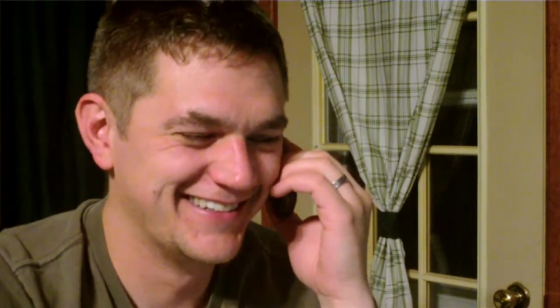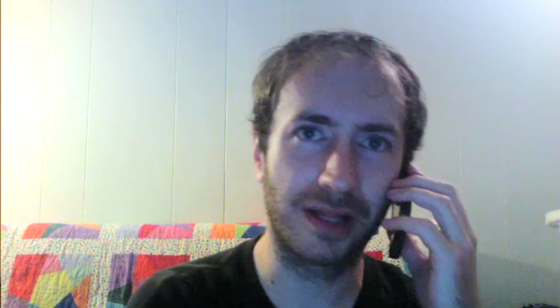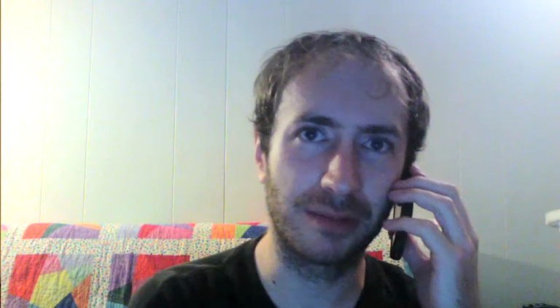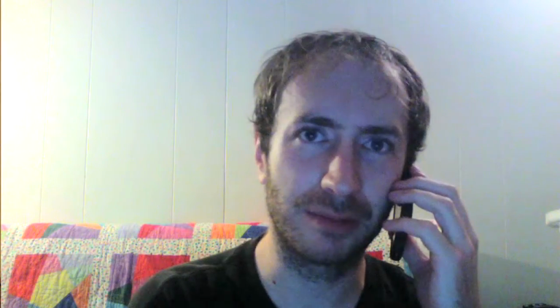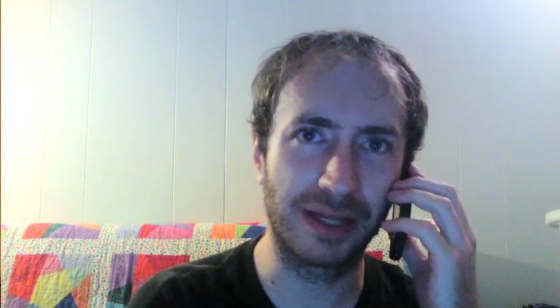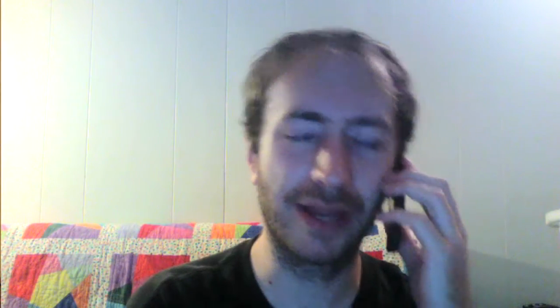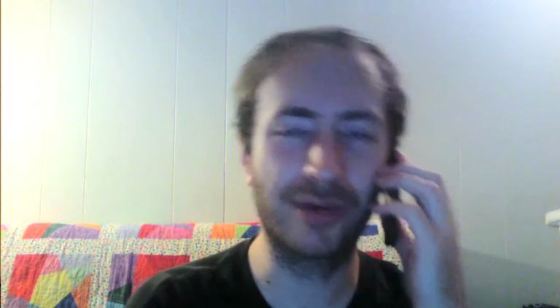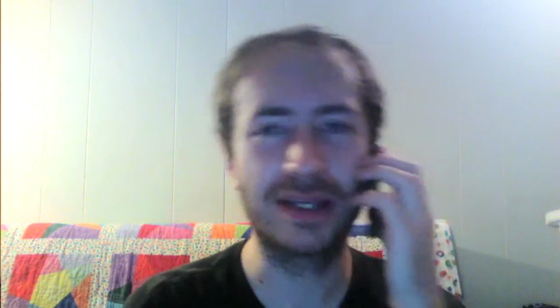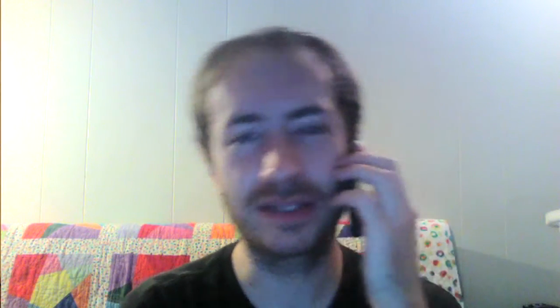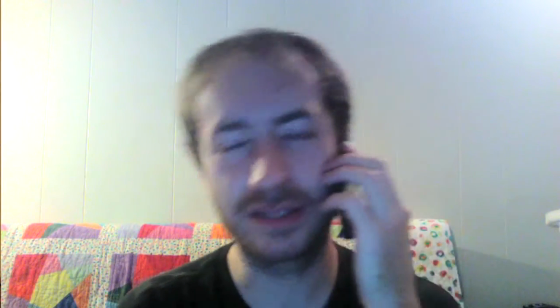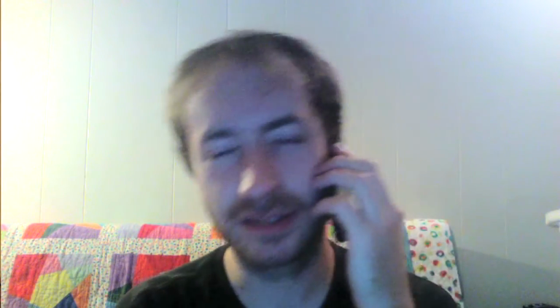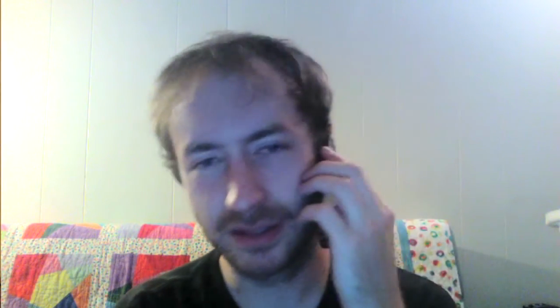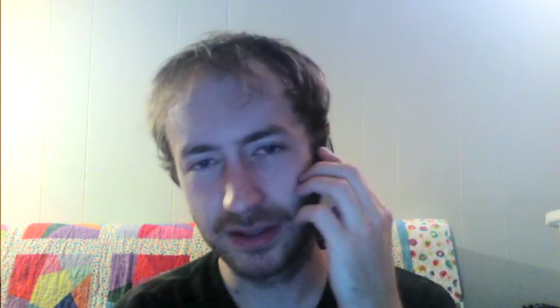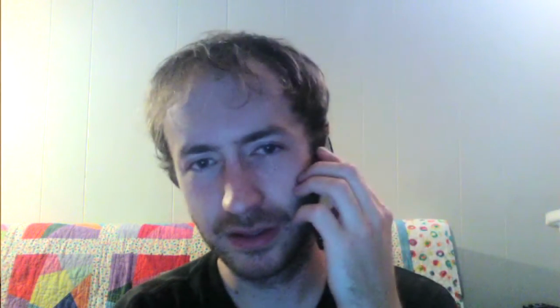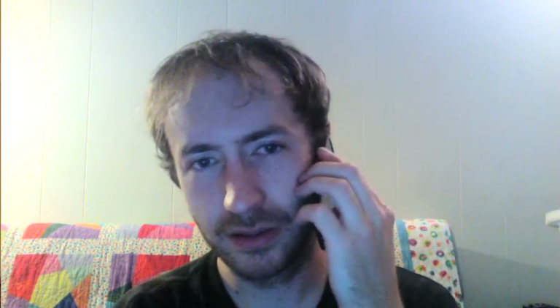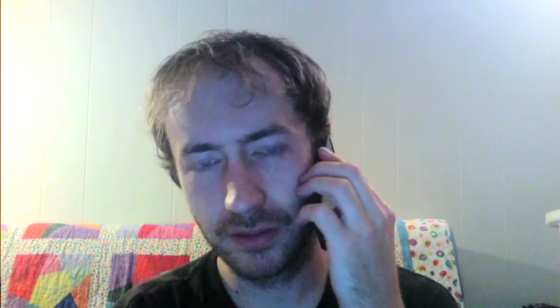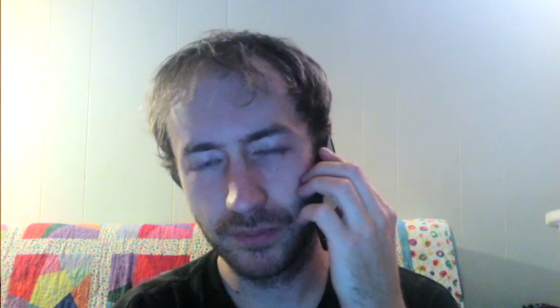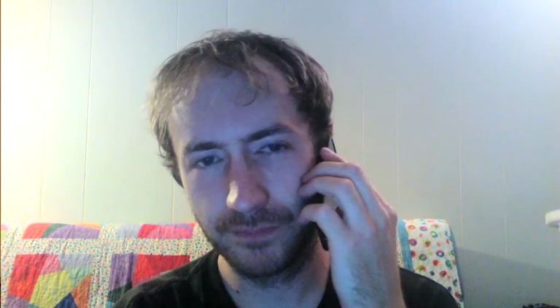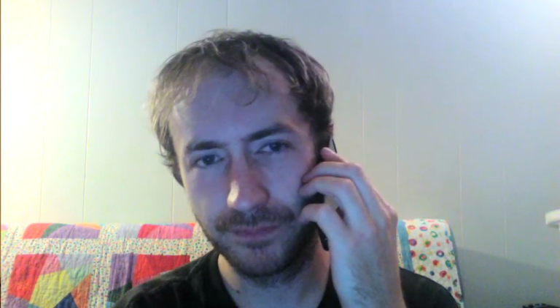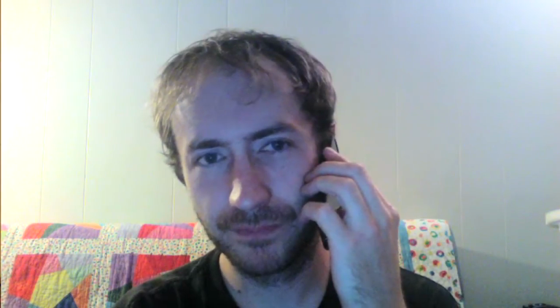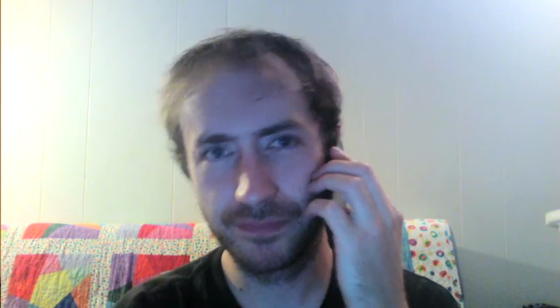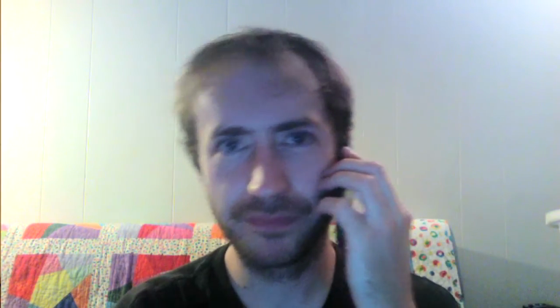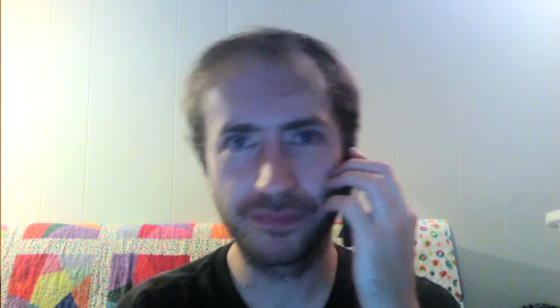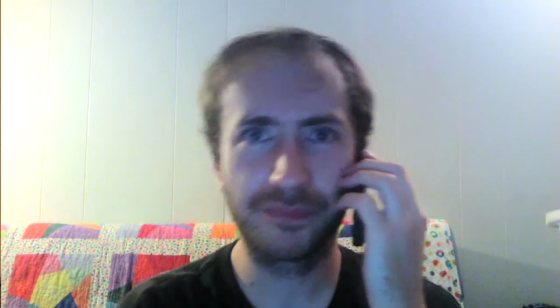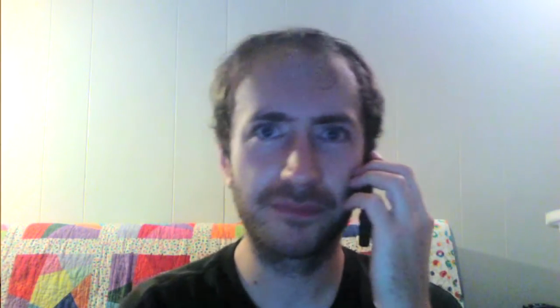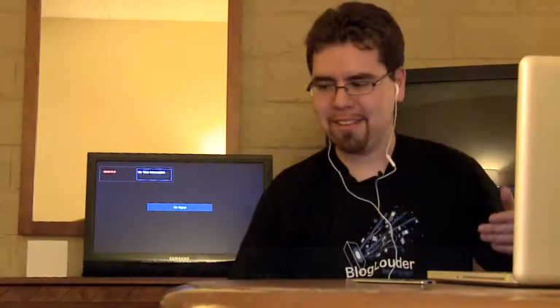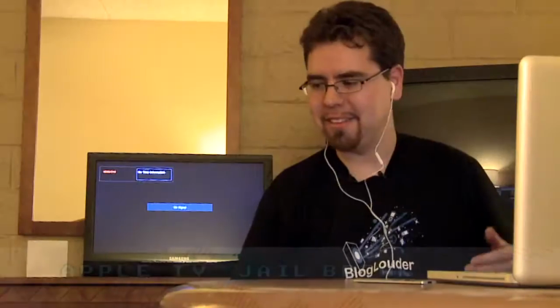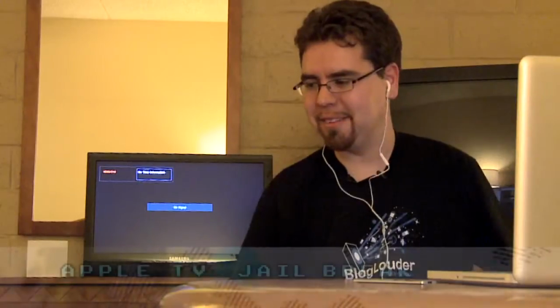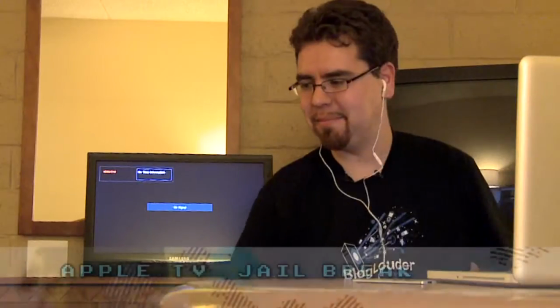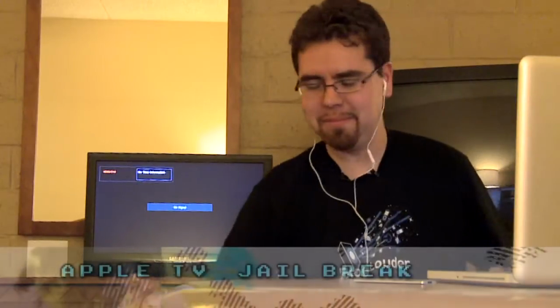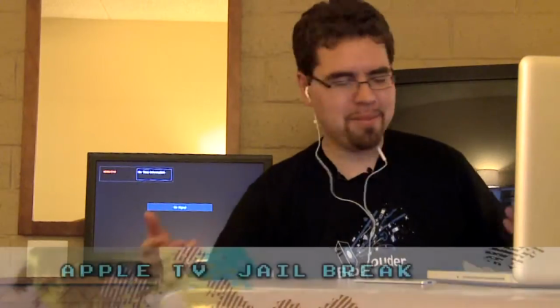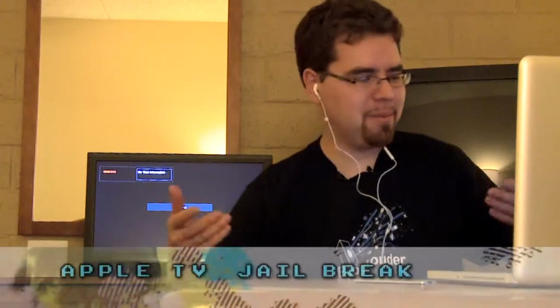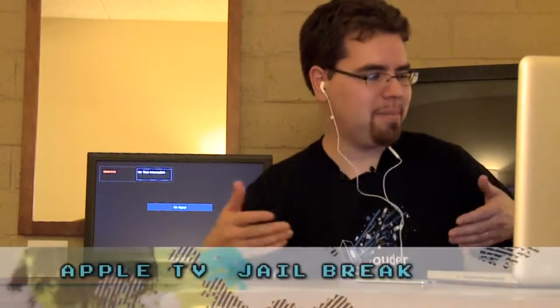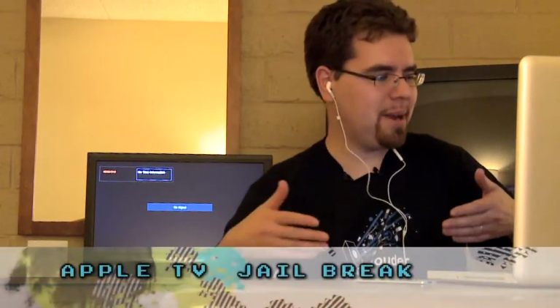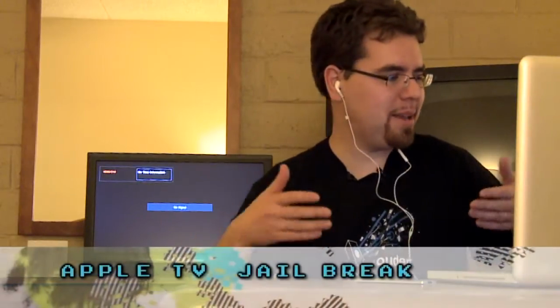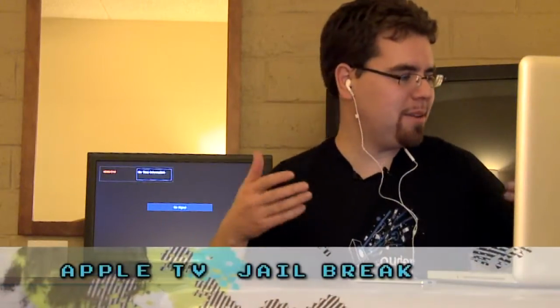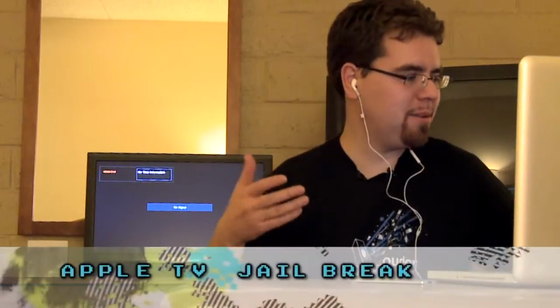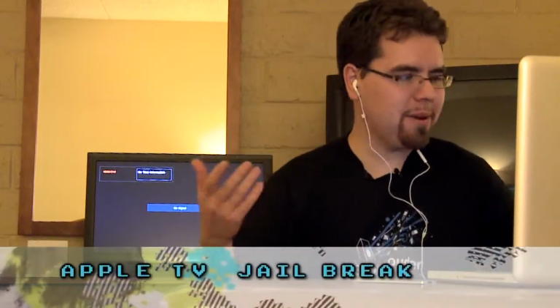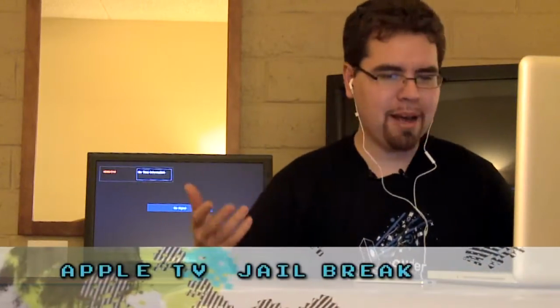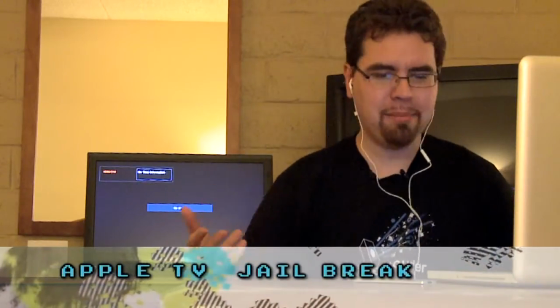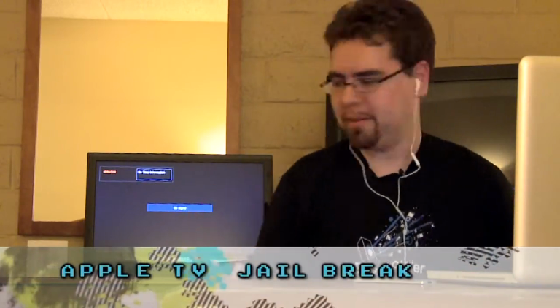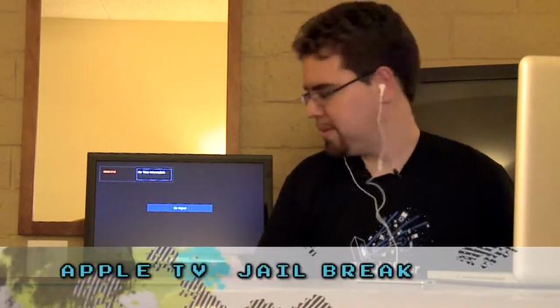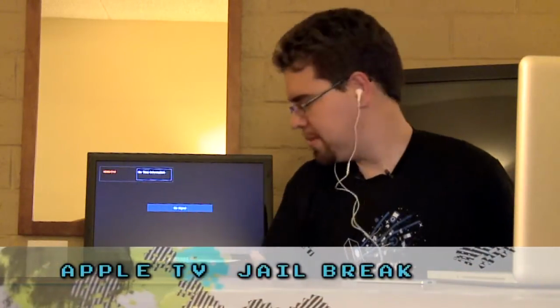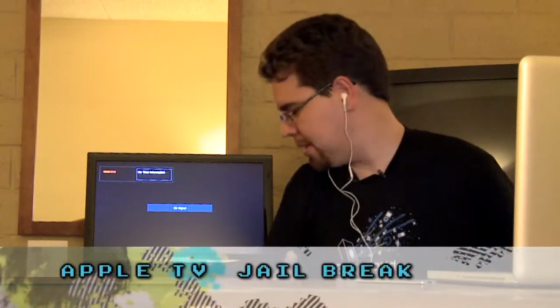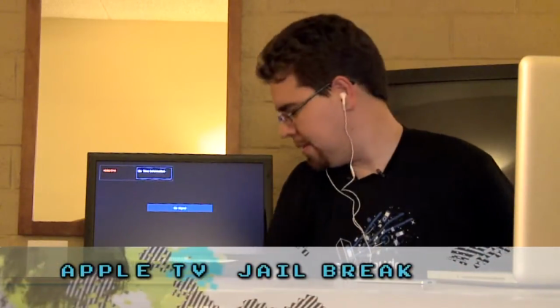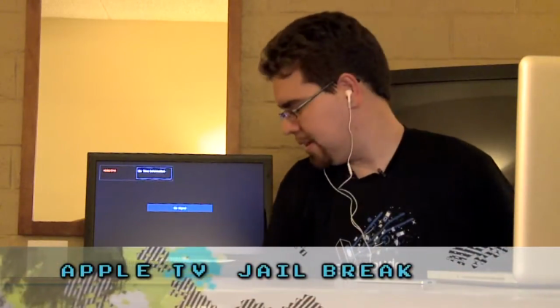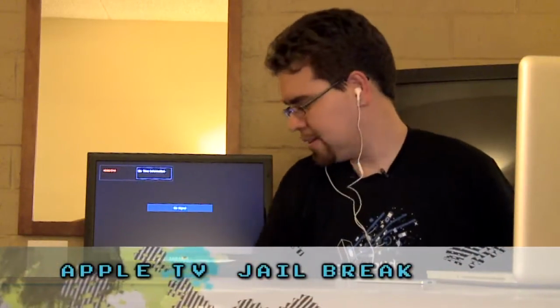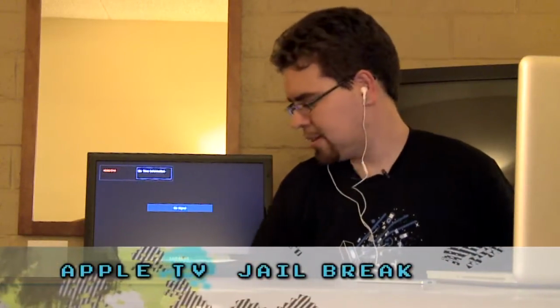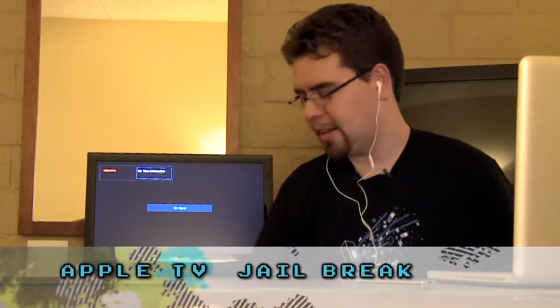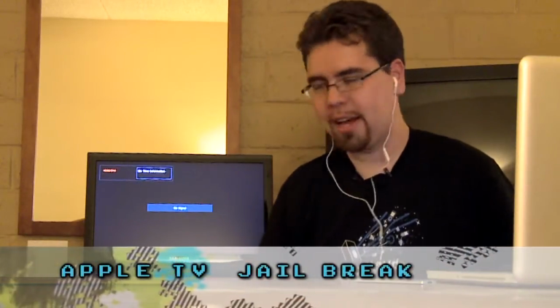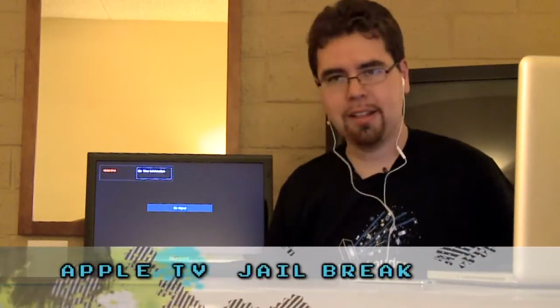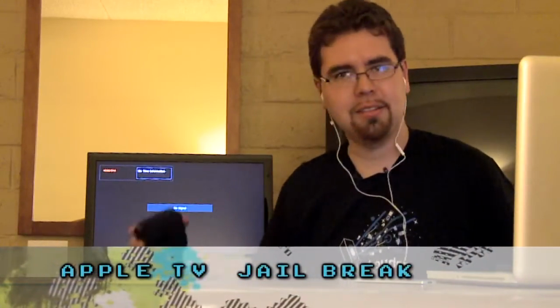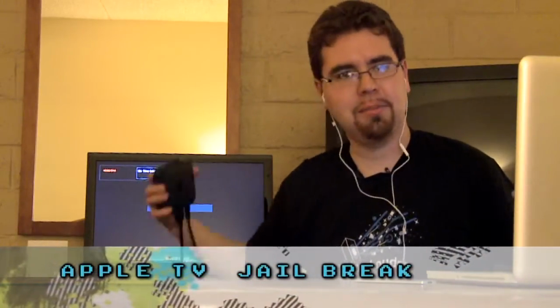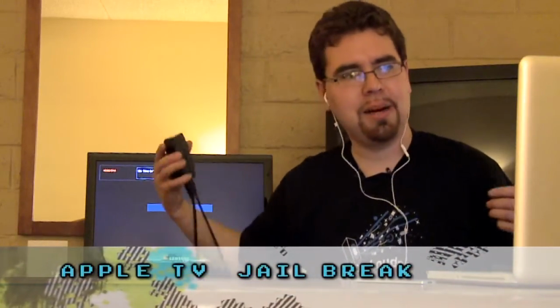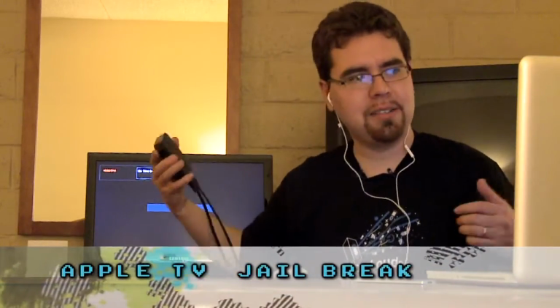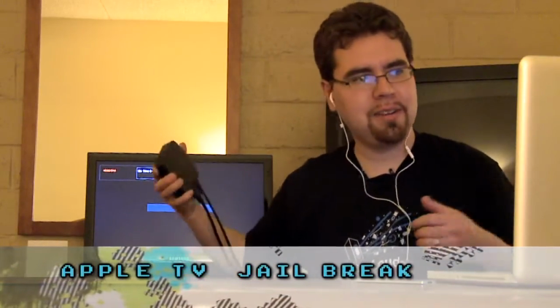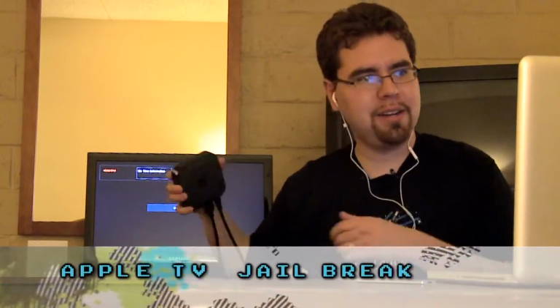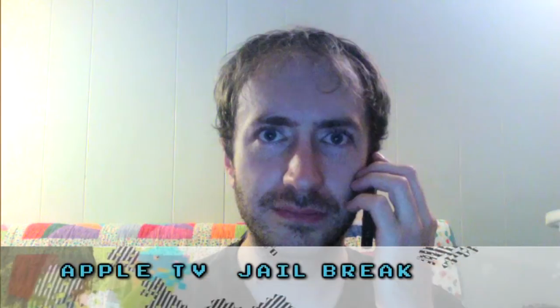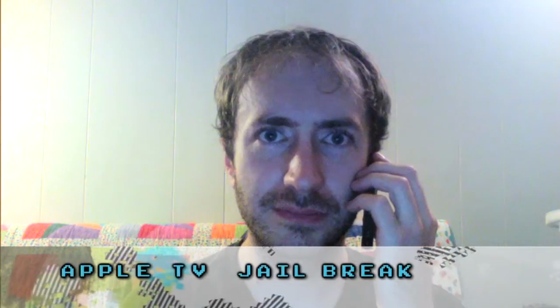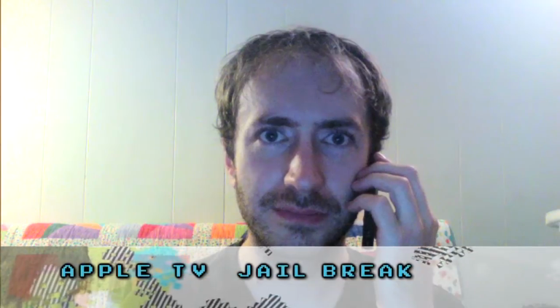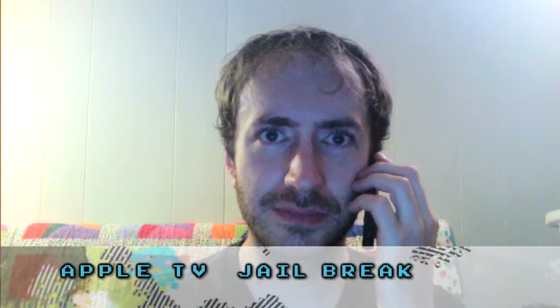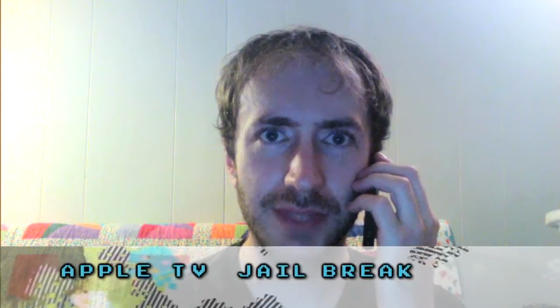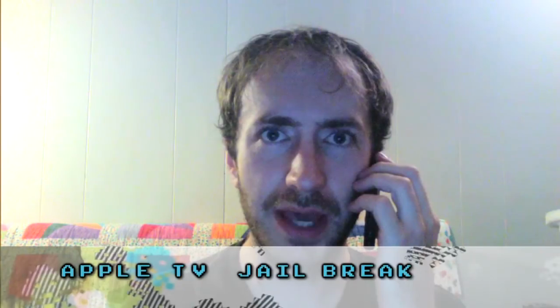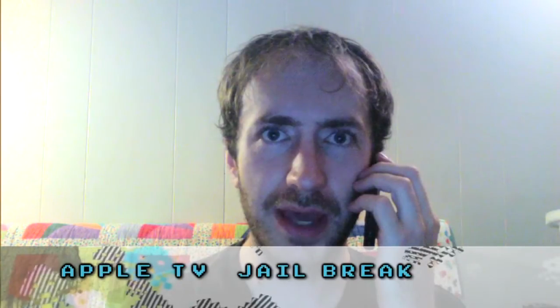Anyway, today we are covering hacking the brand new Apple TV — this little box right here. Yay!